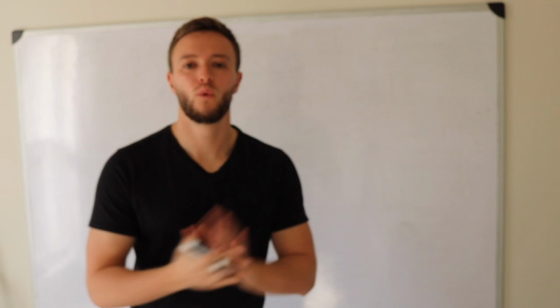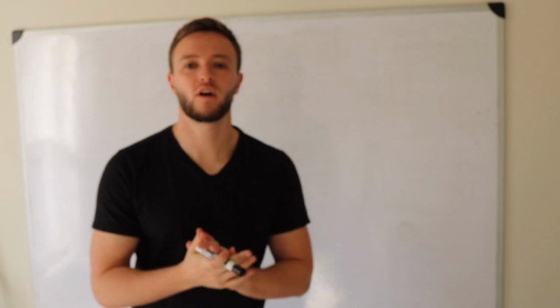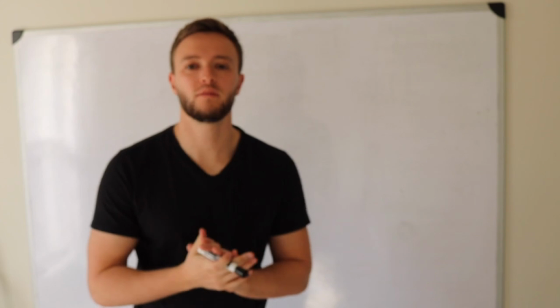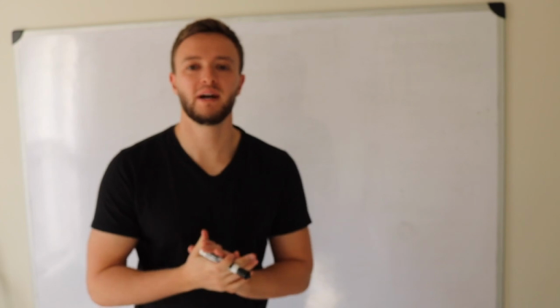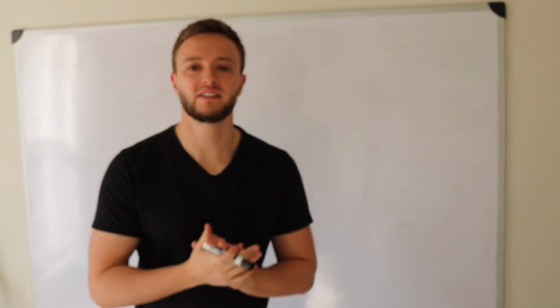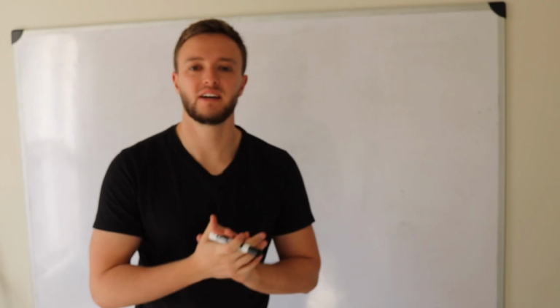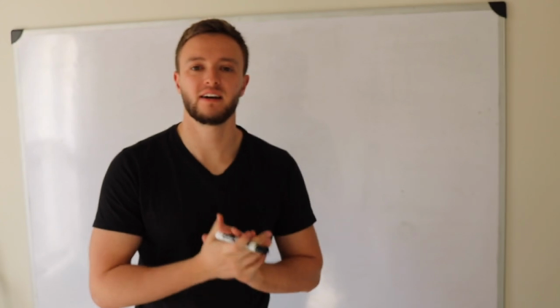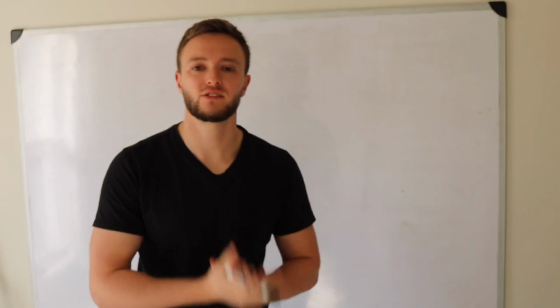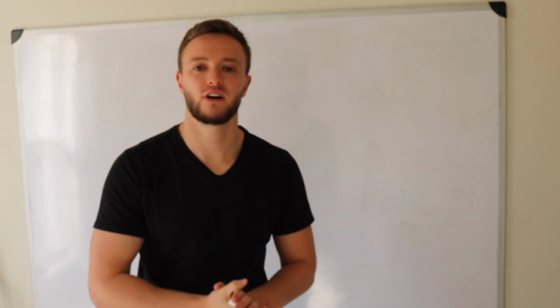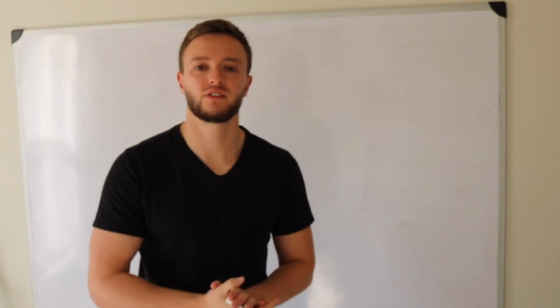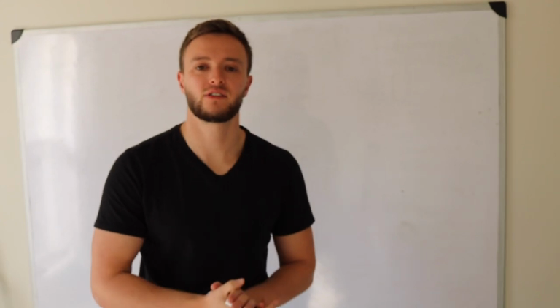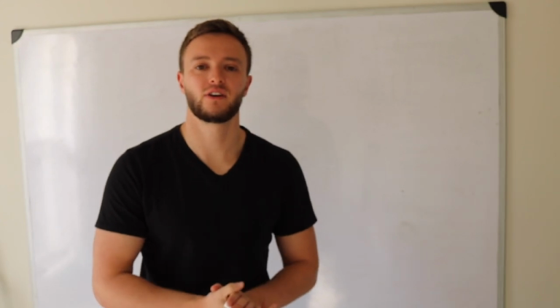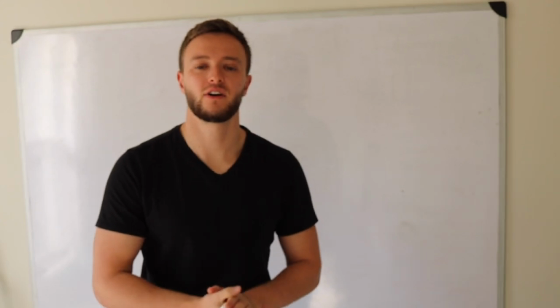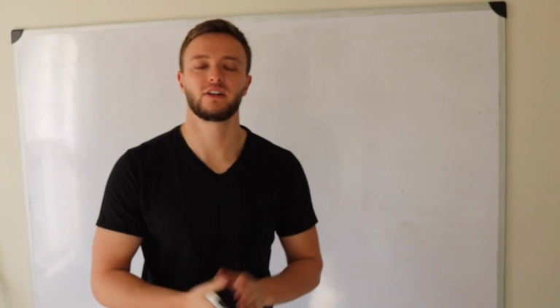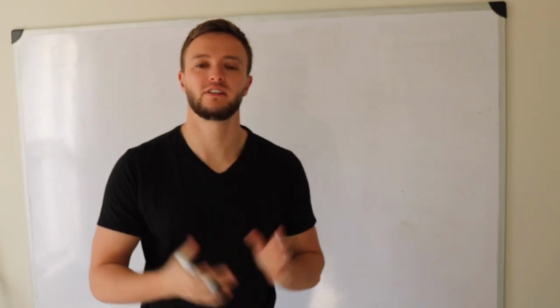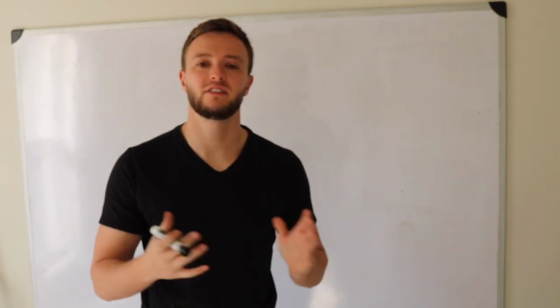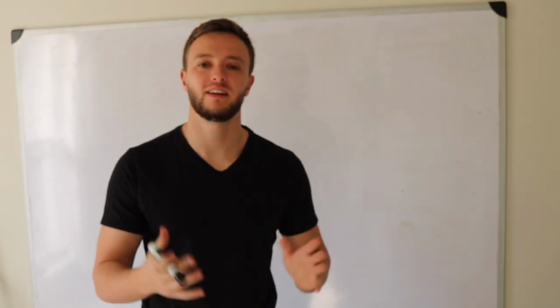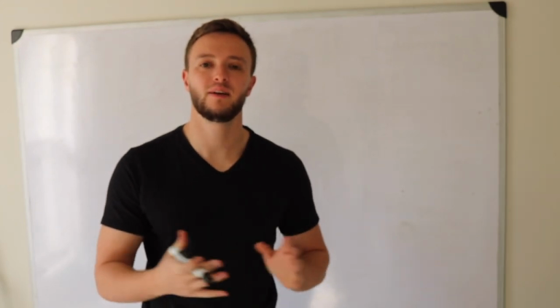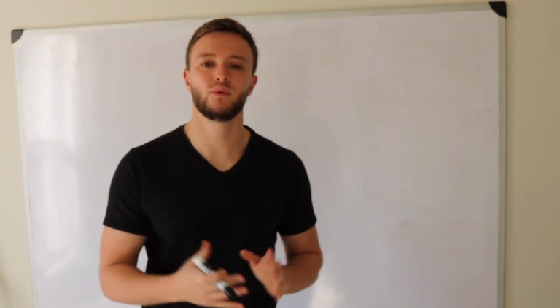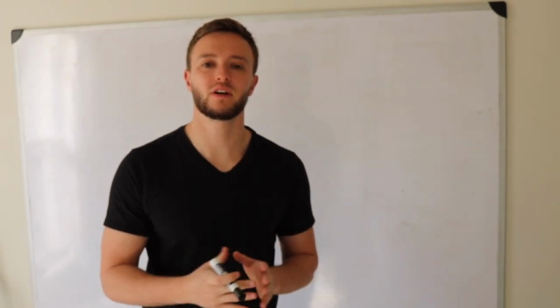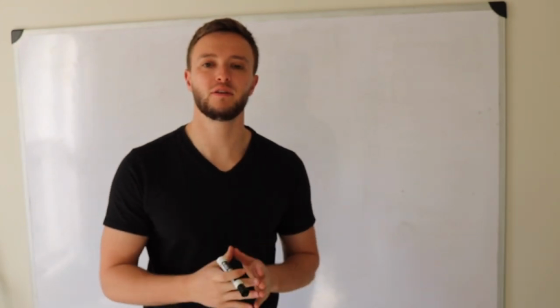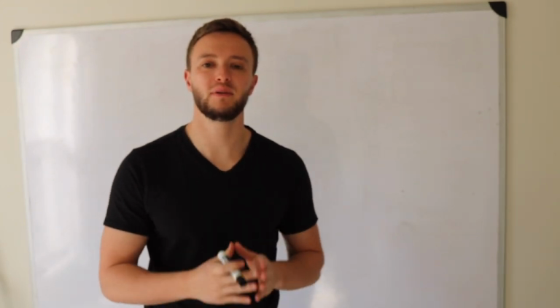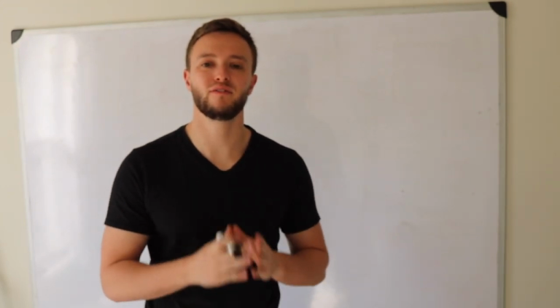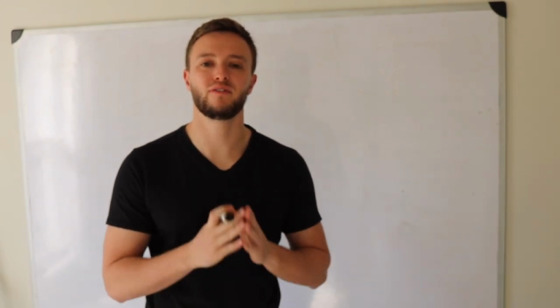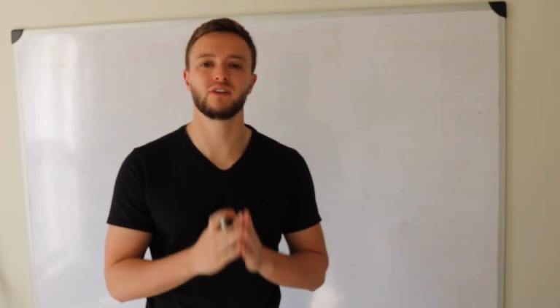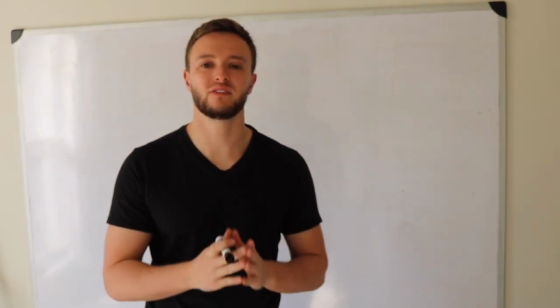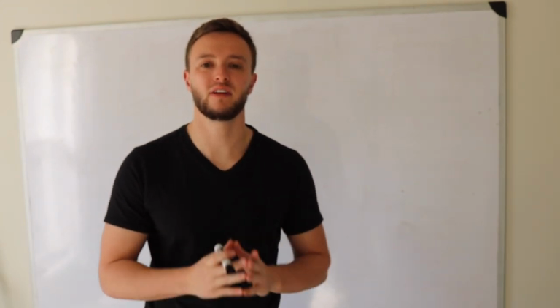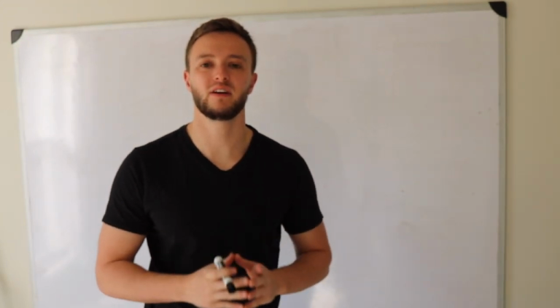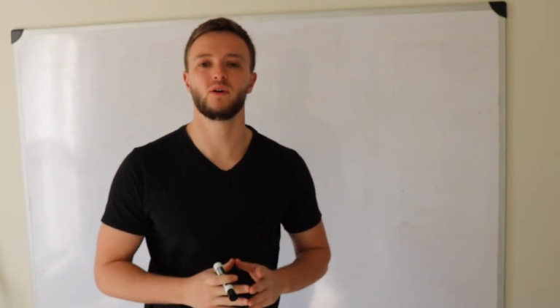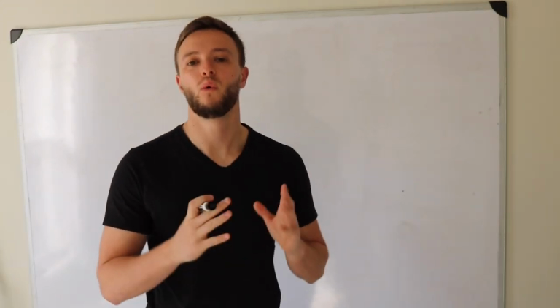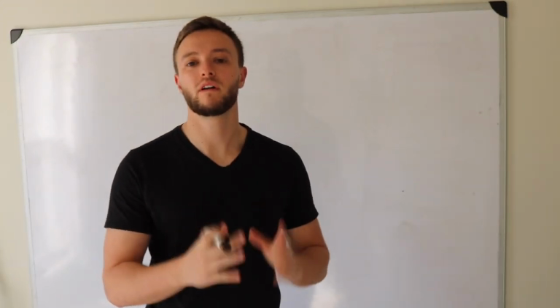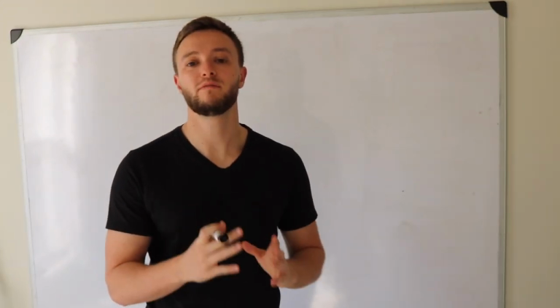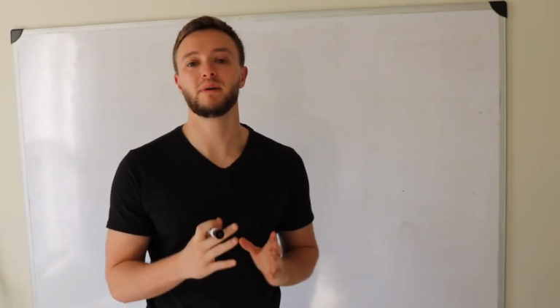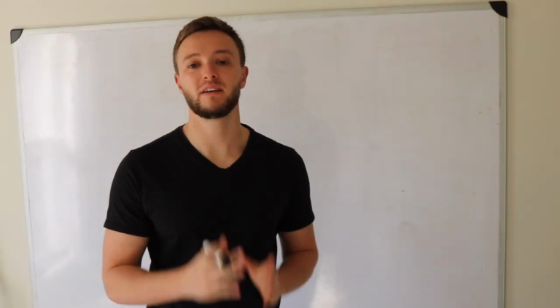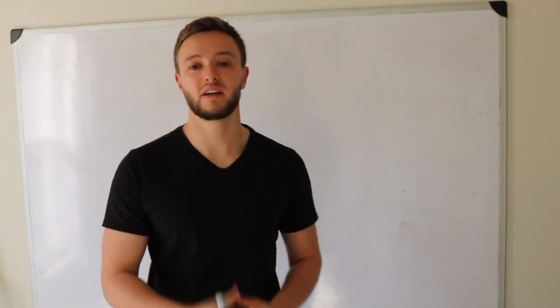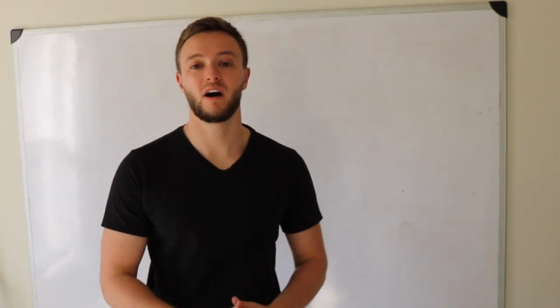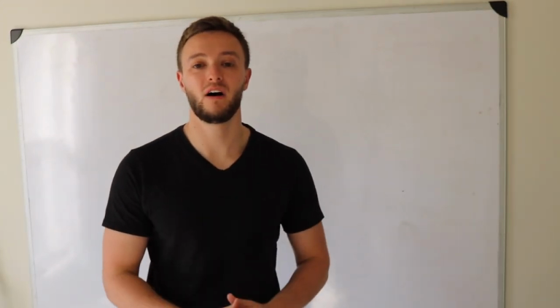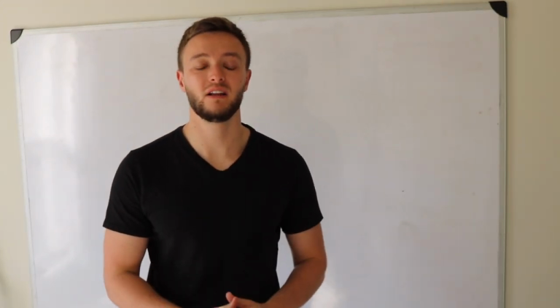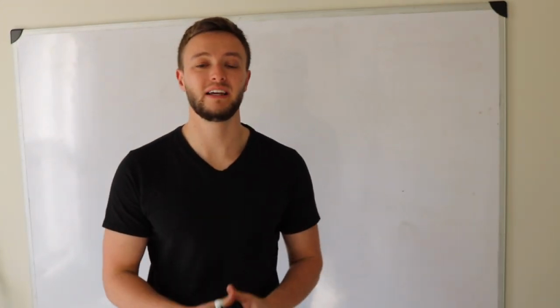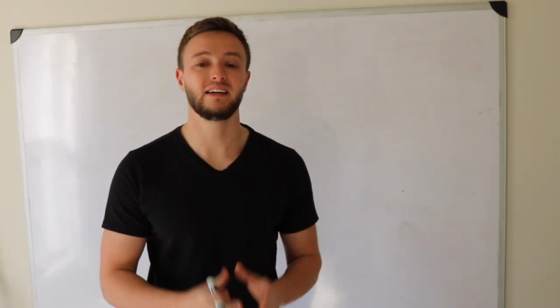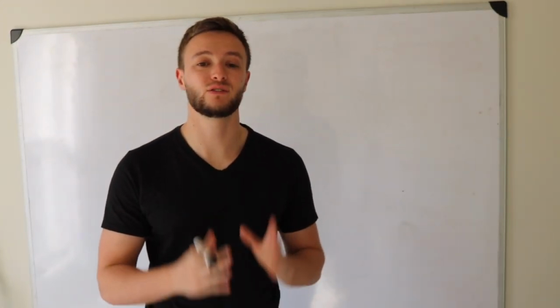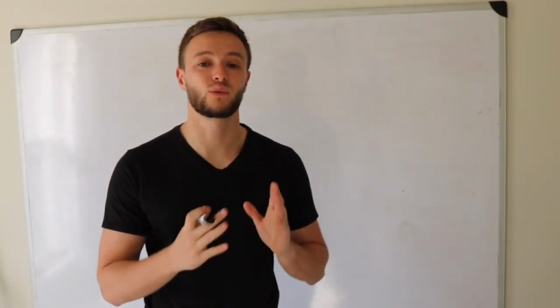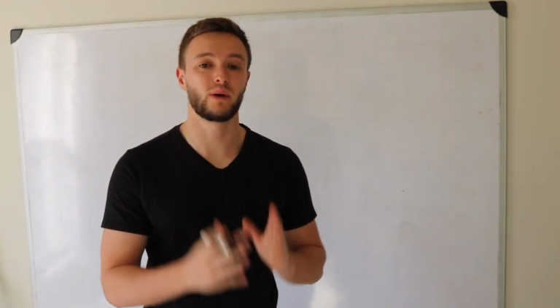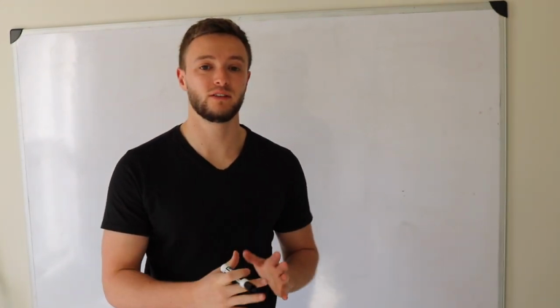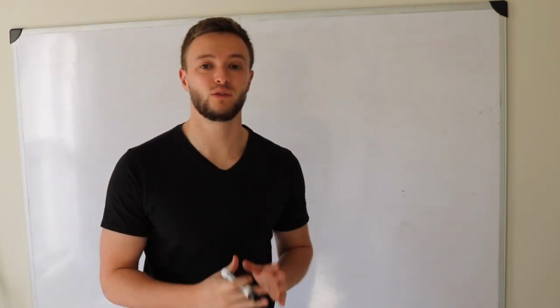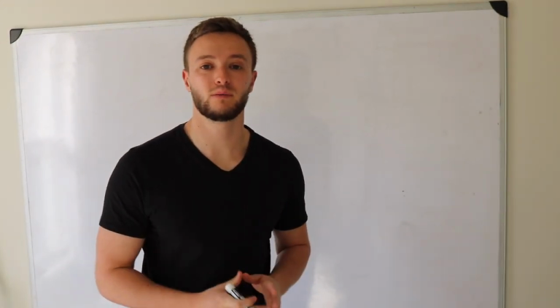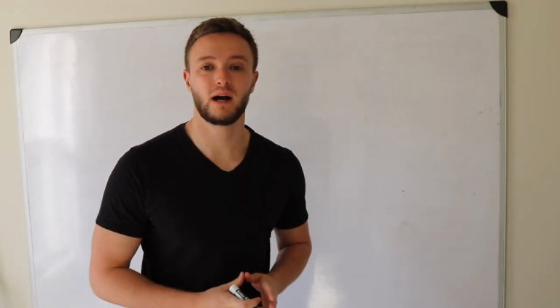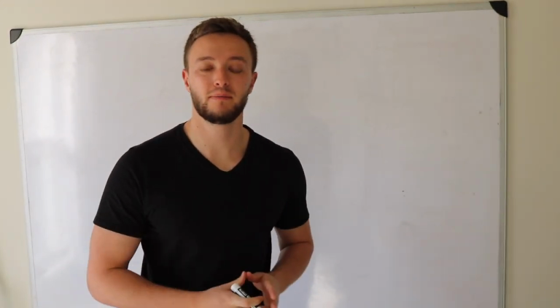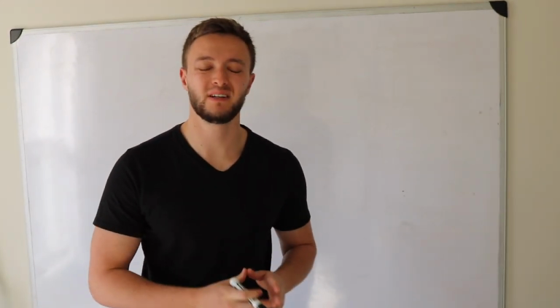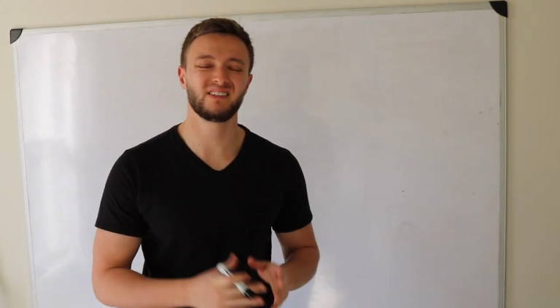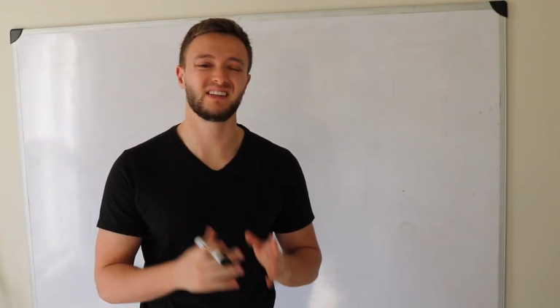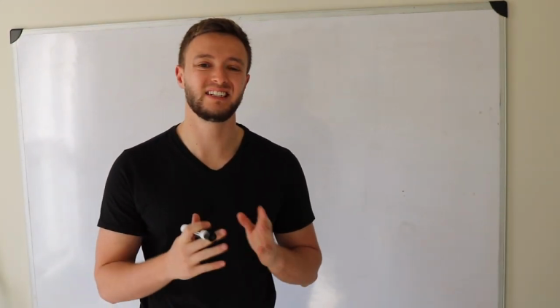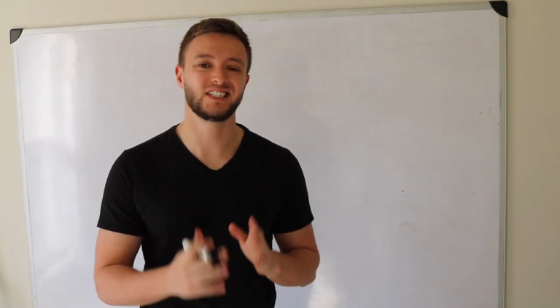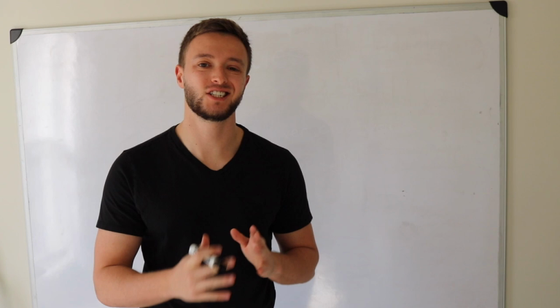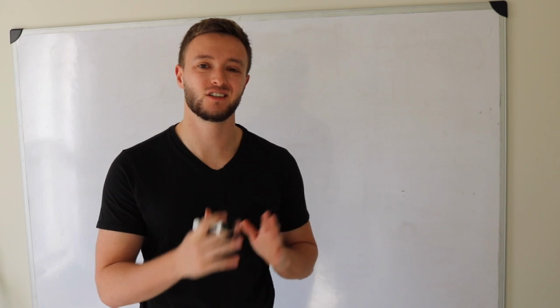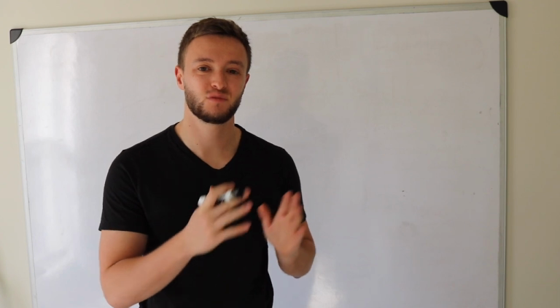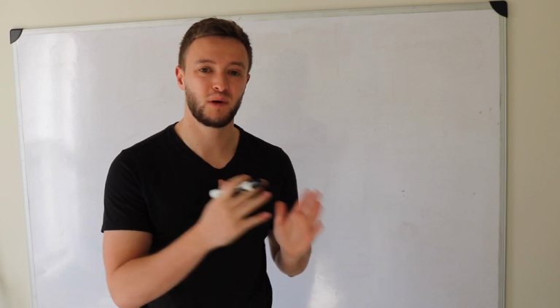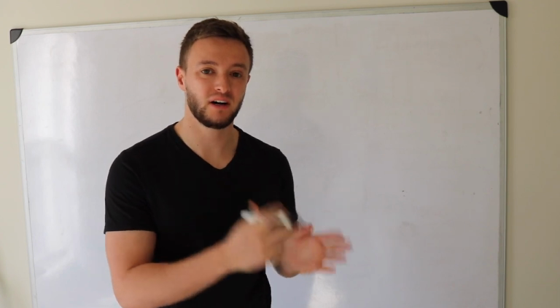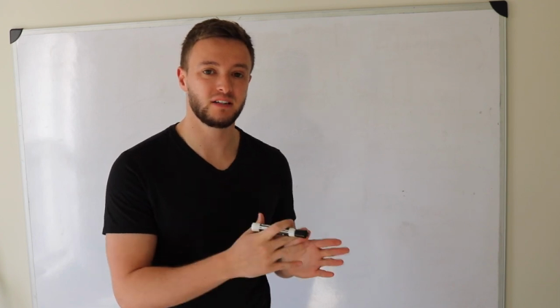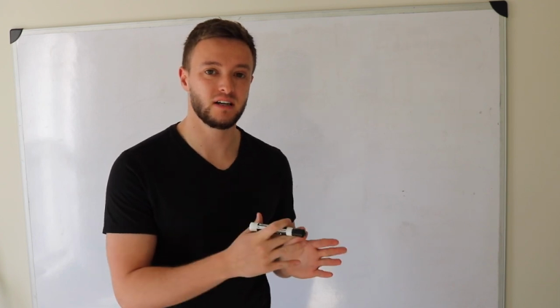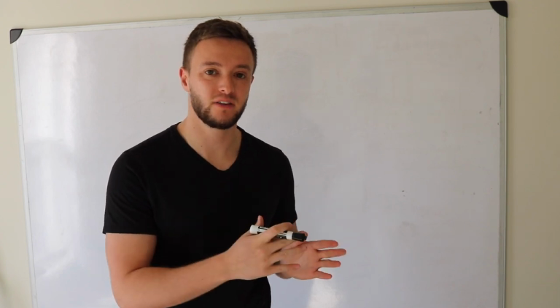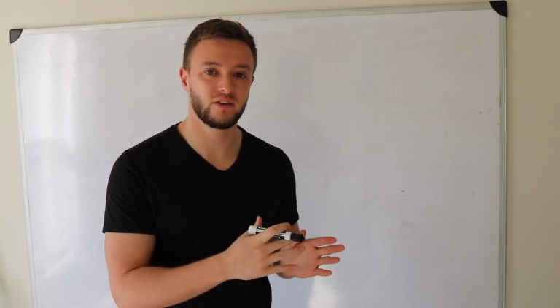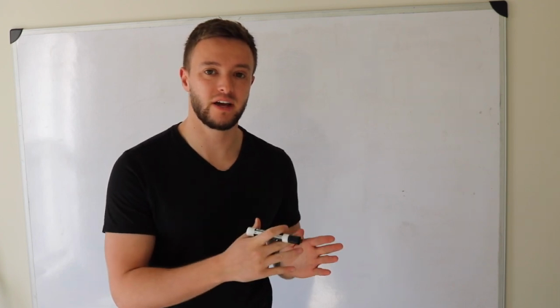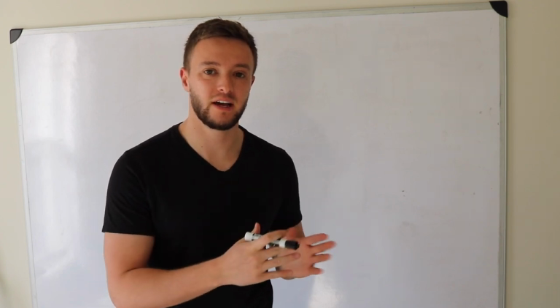Welcome back to Ask Austin Harley. Today we're going to be visiting one of my colleagues' rental properties that he just bought the other day.